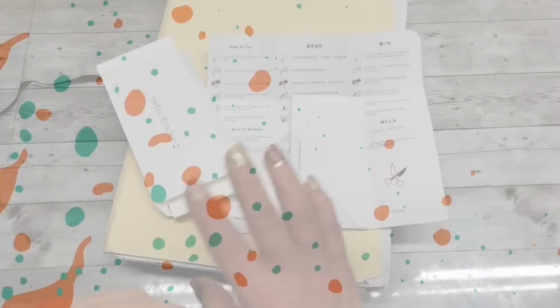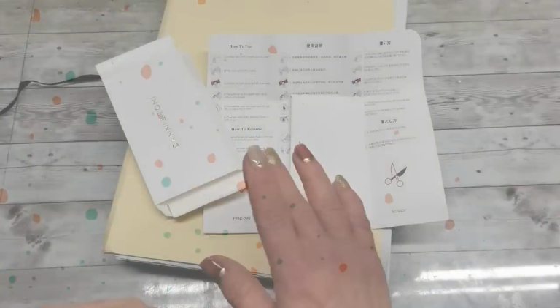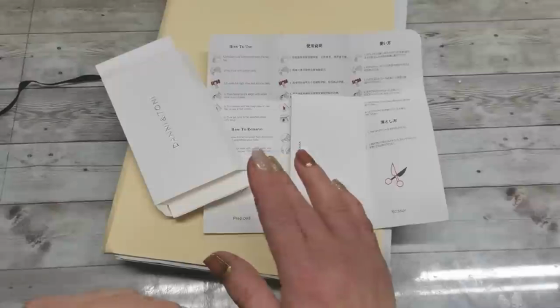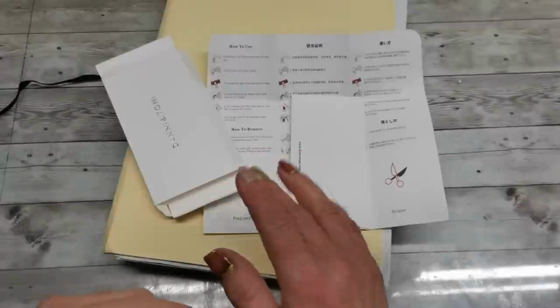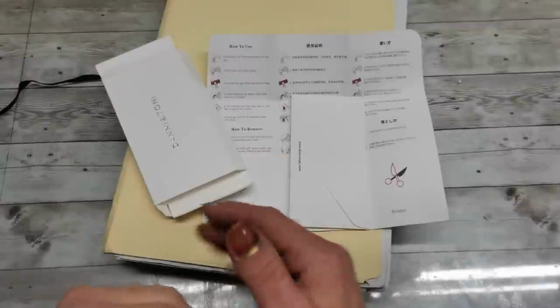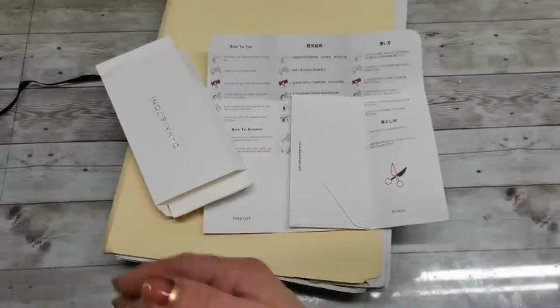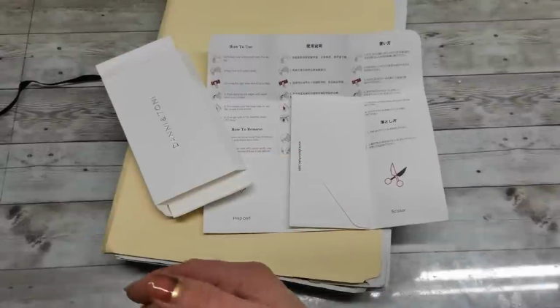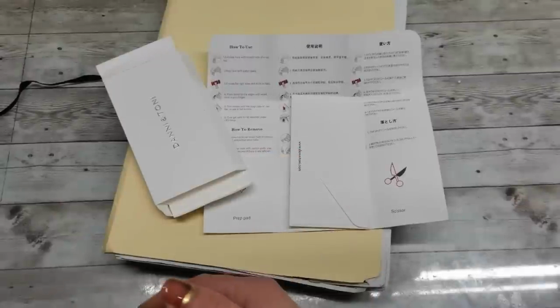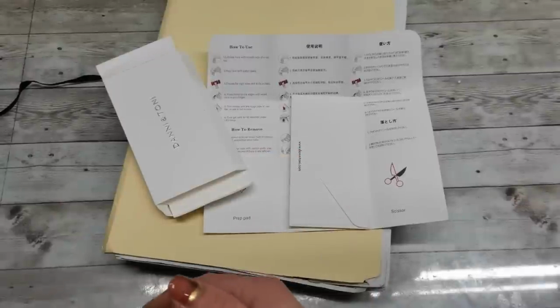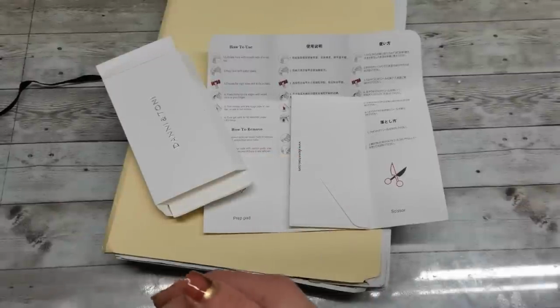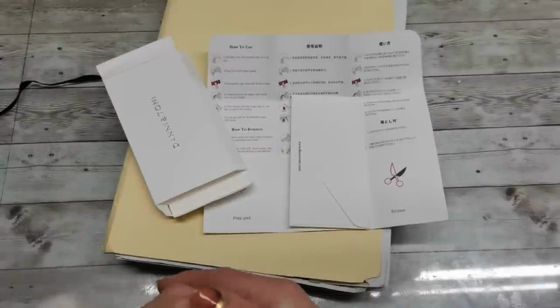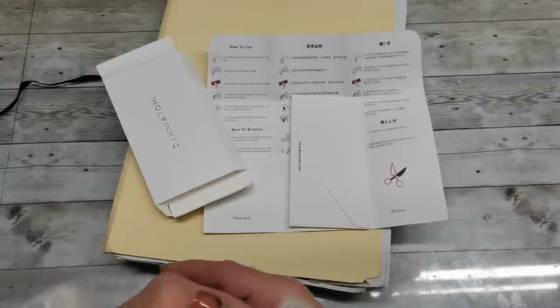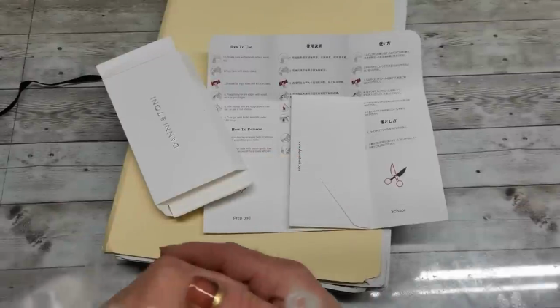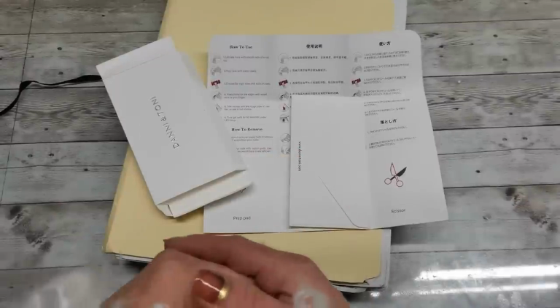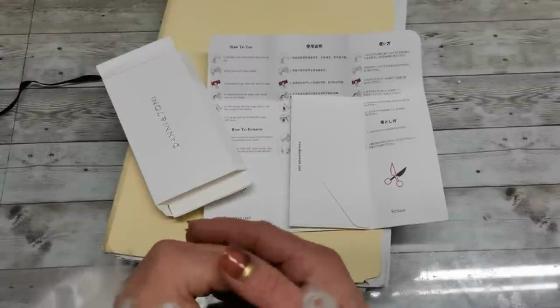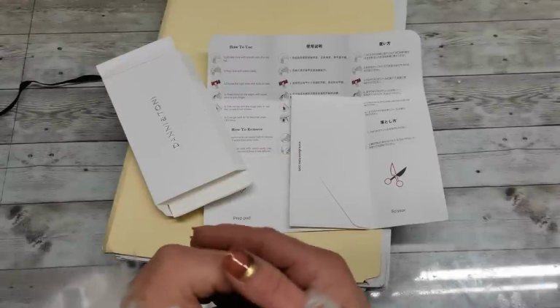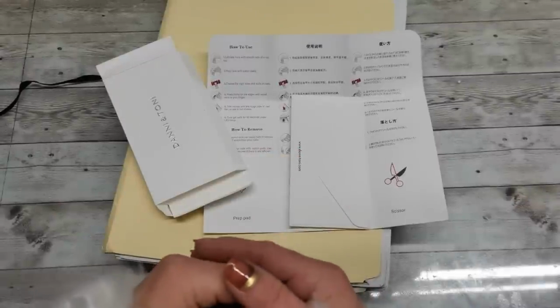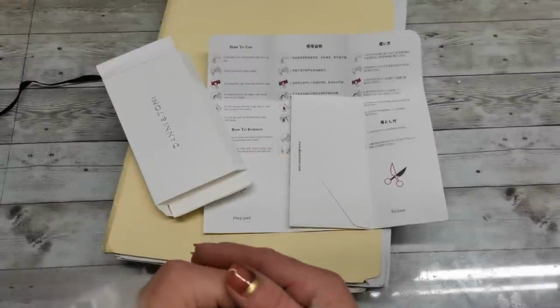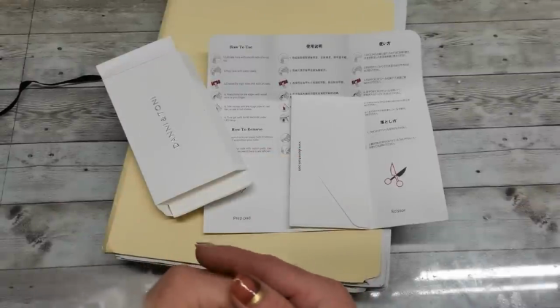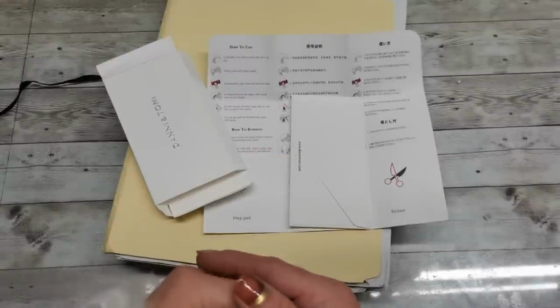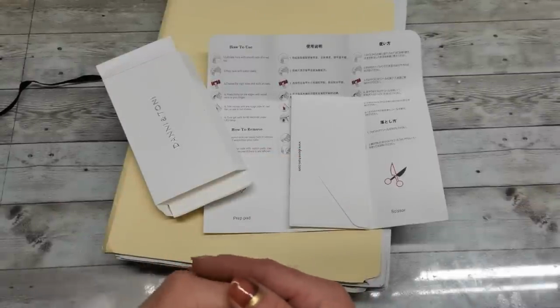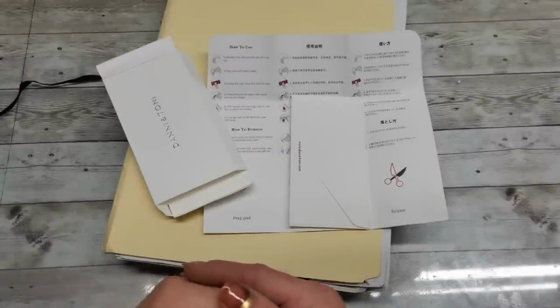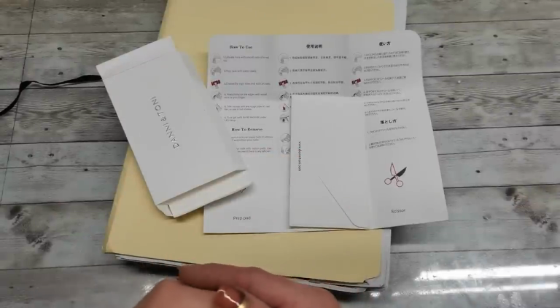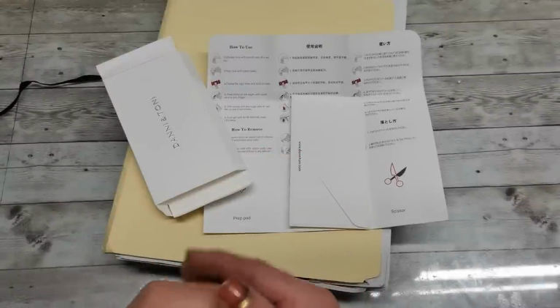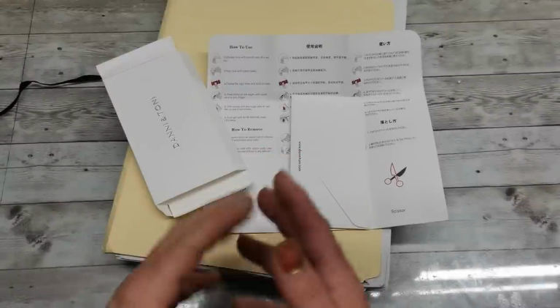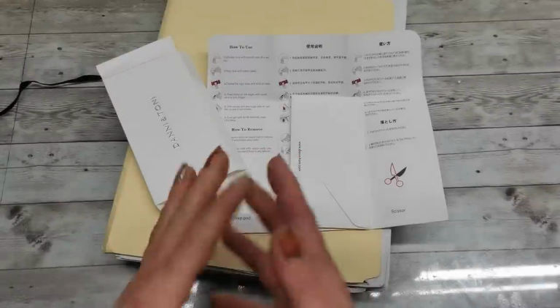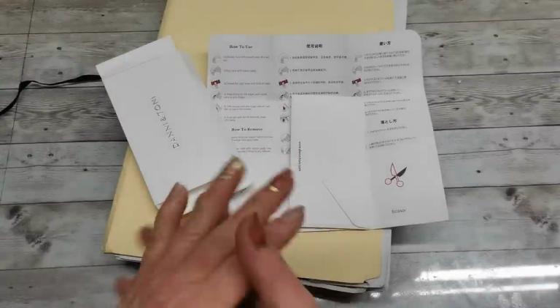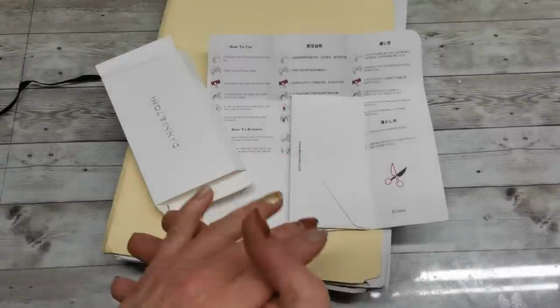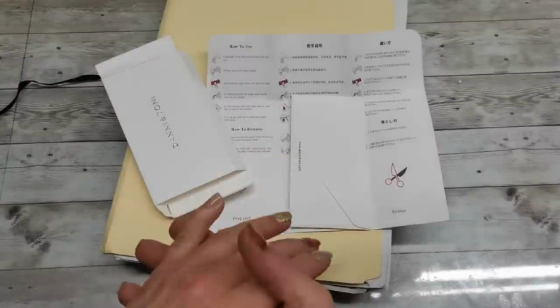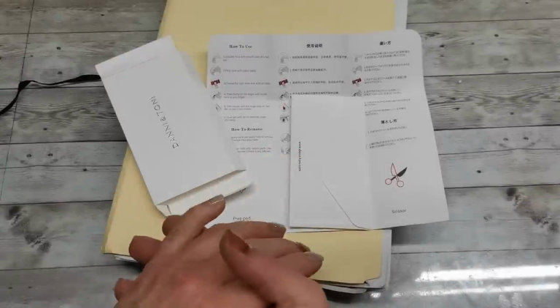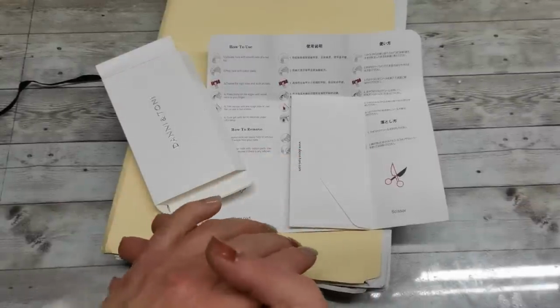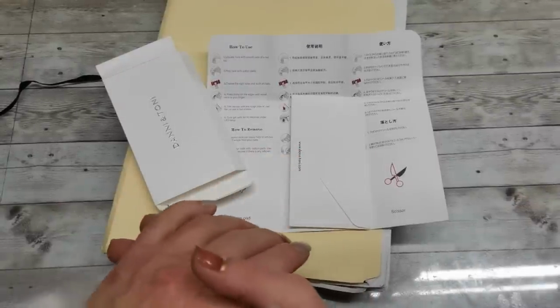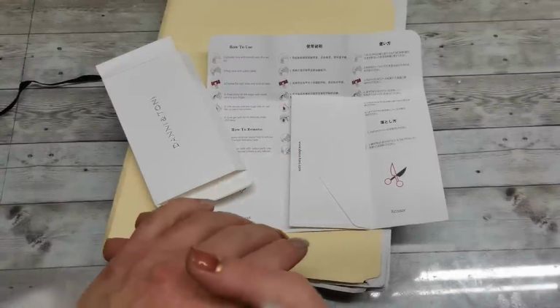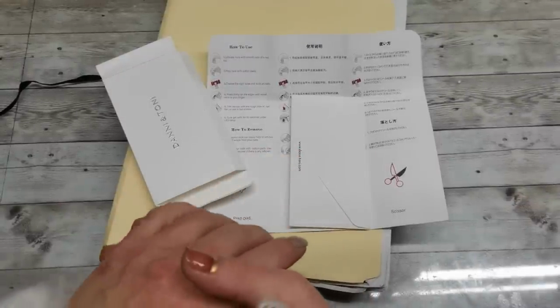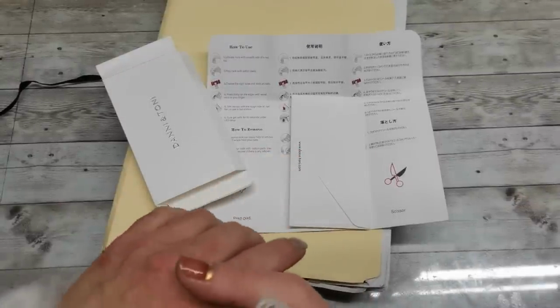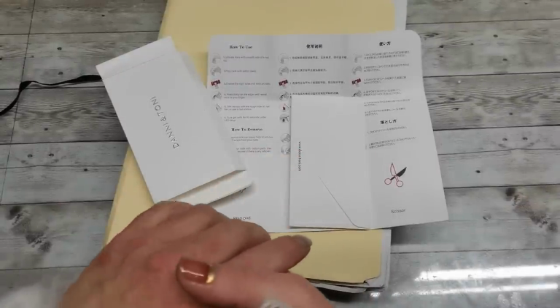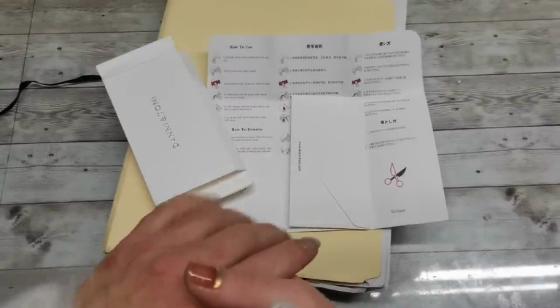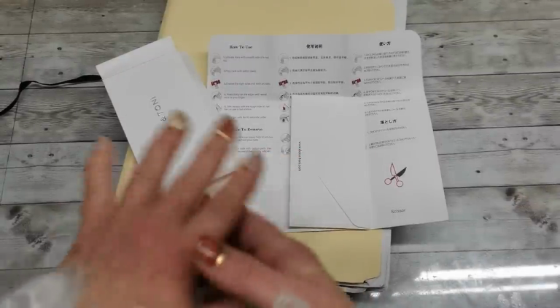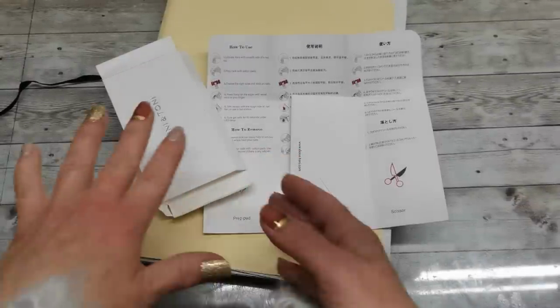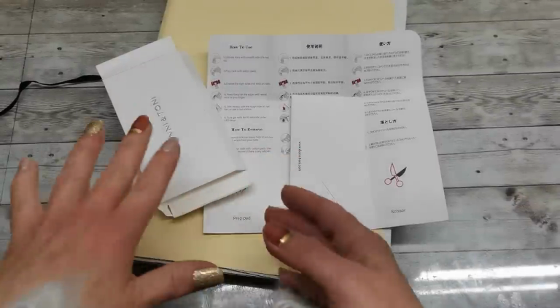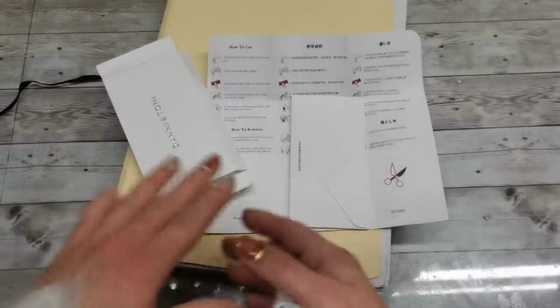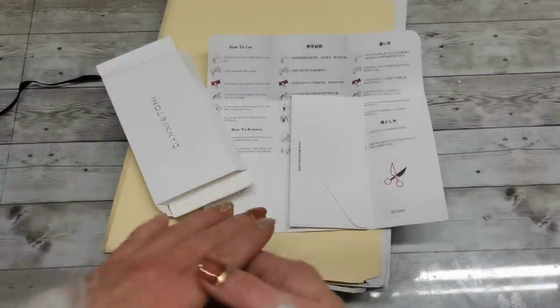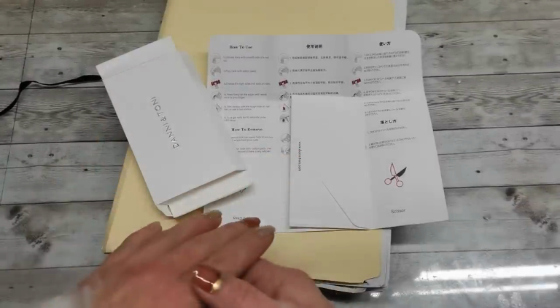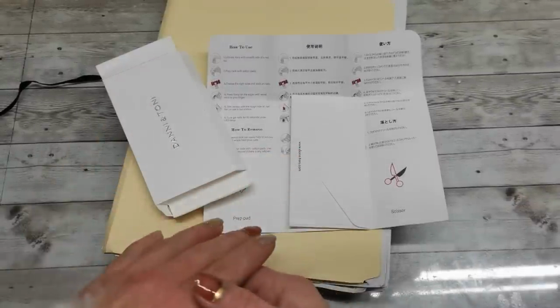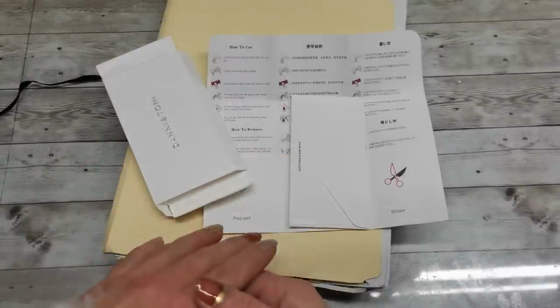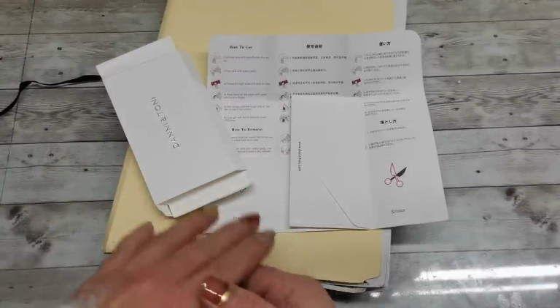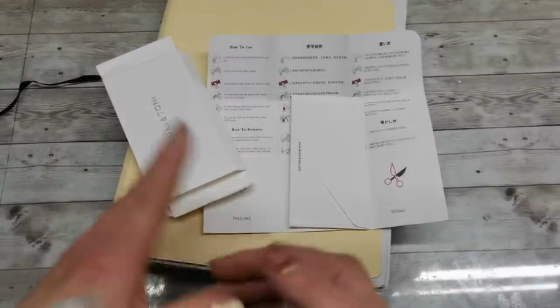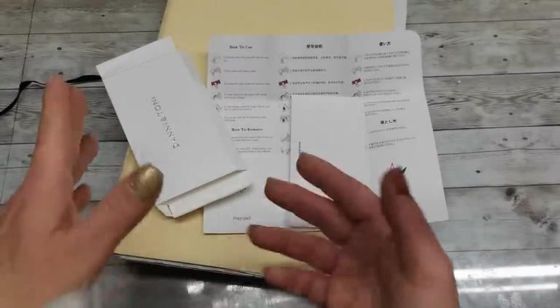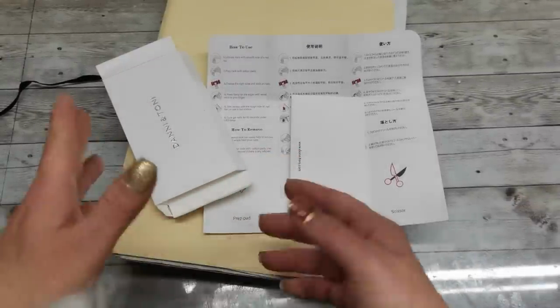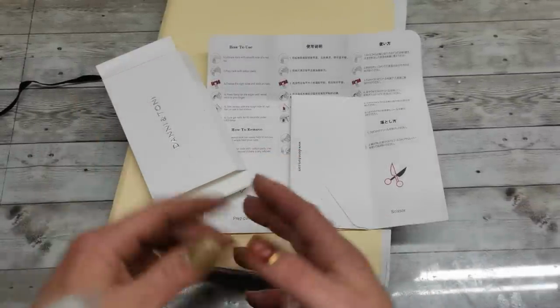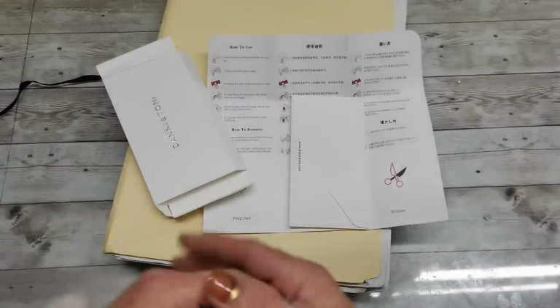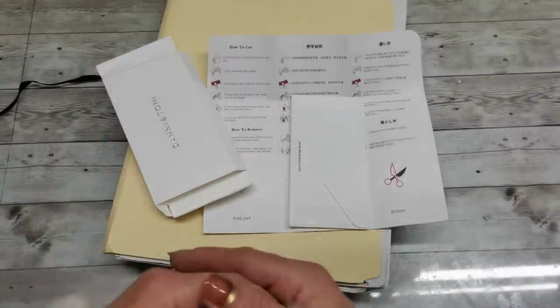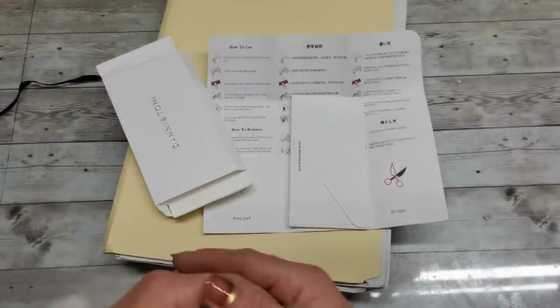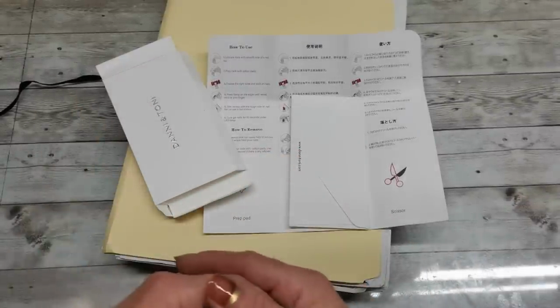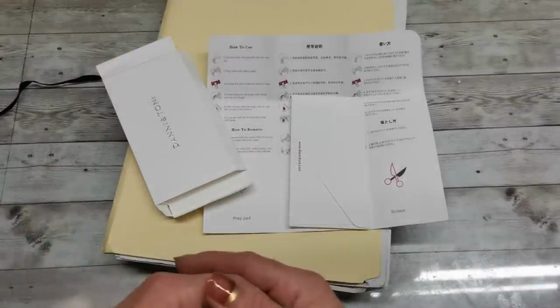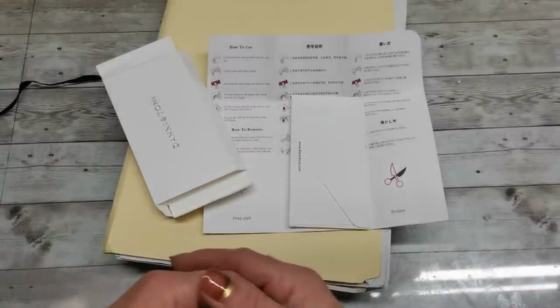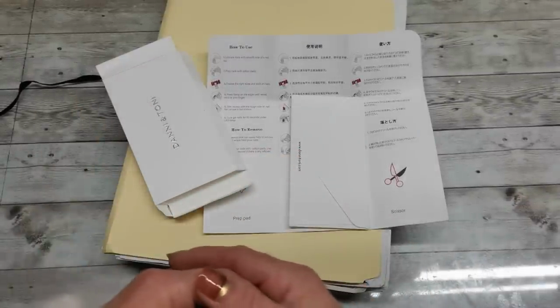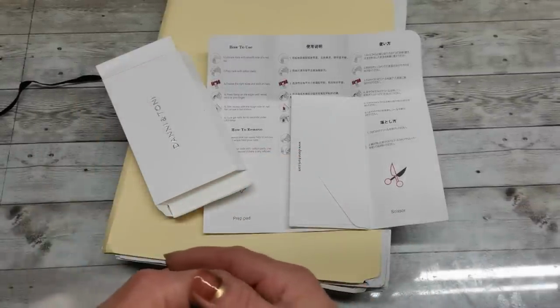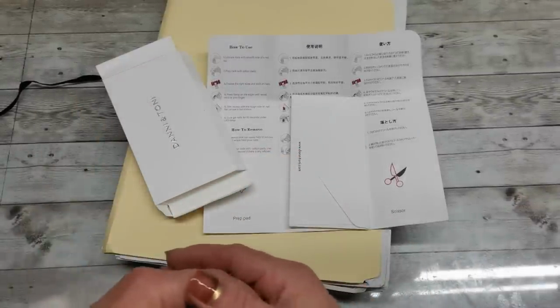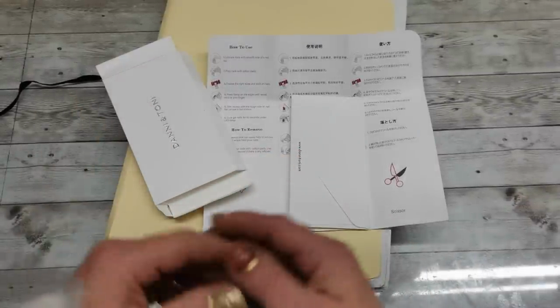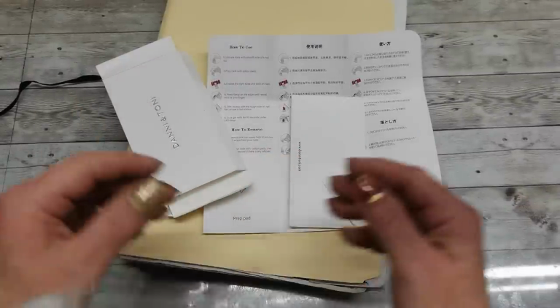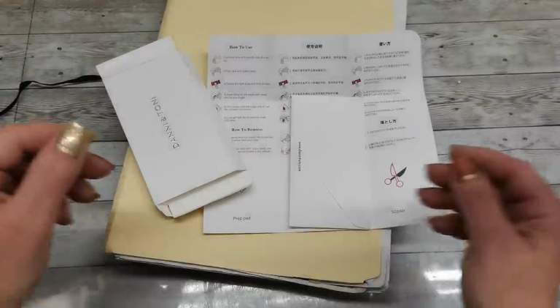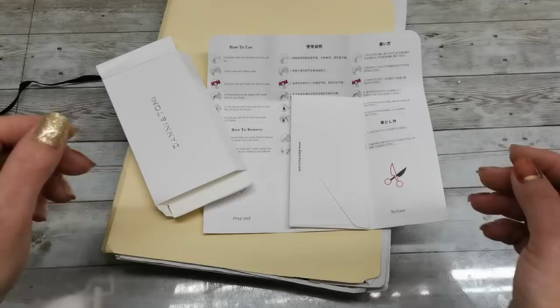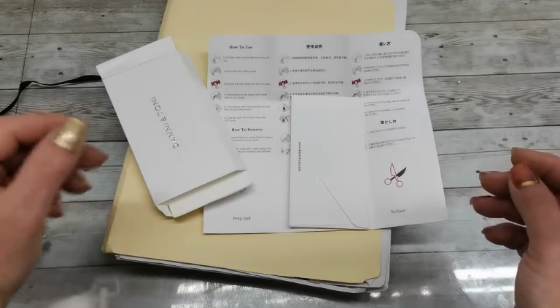Hello everyone and welcome back to my channel. It's Eva from Bohemian Crafting. You are on the Bohemian Crafting channel.